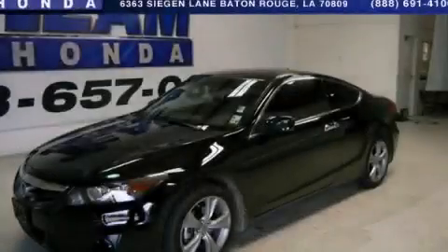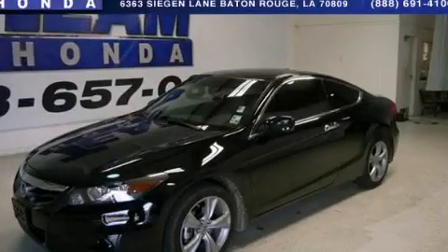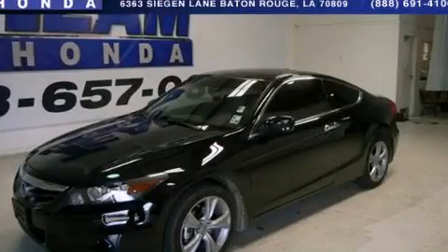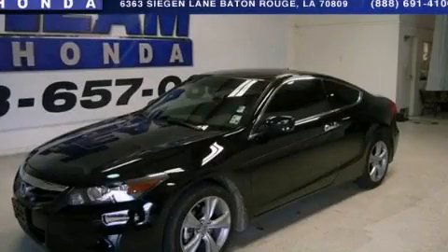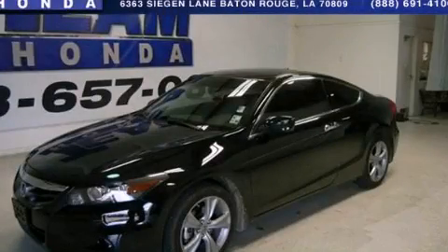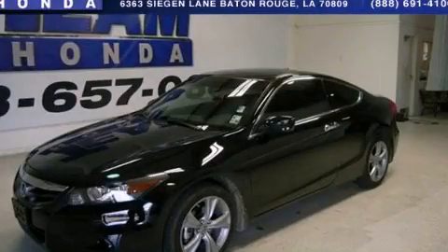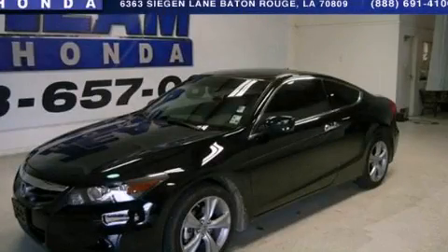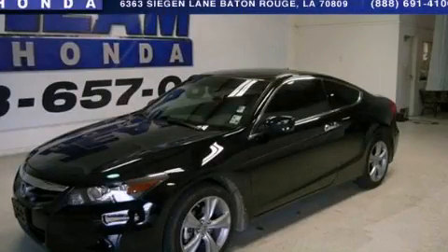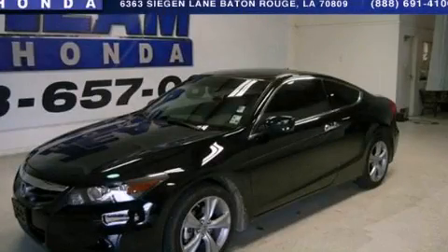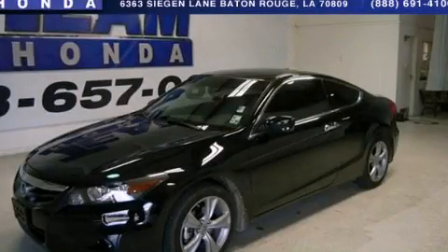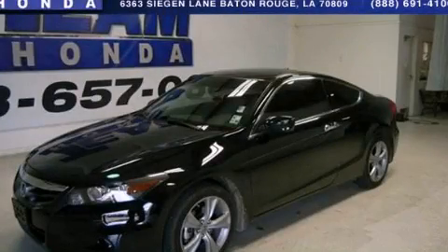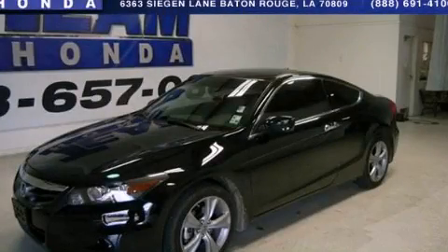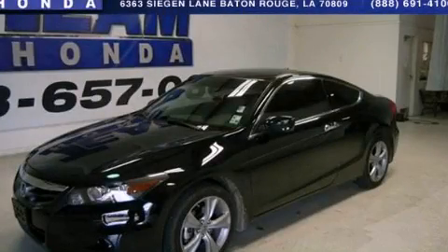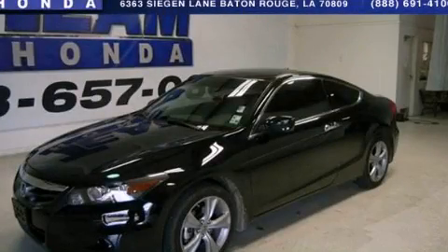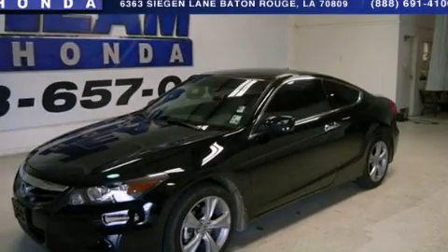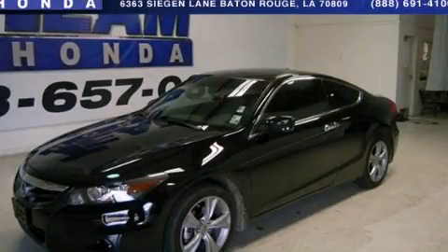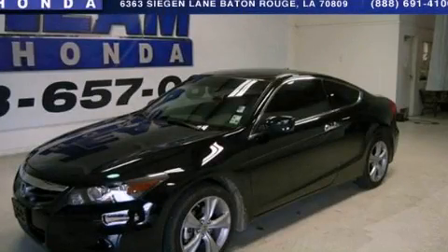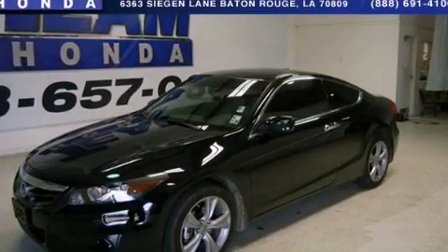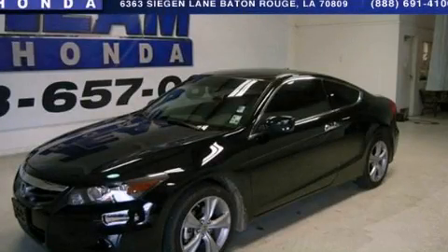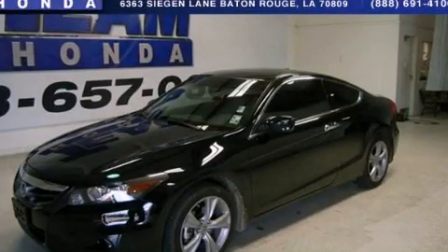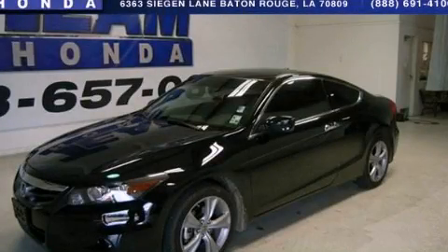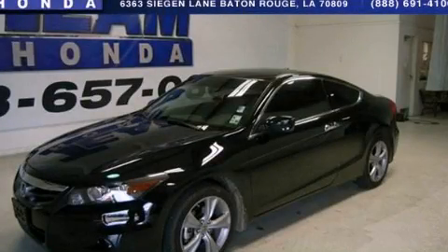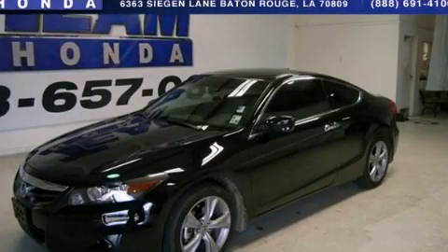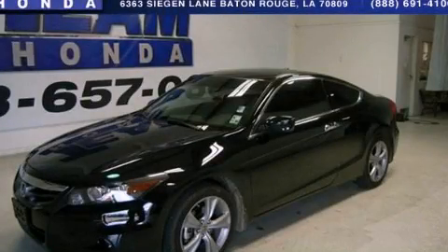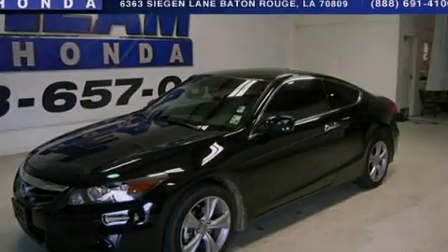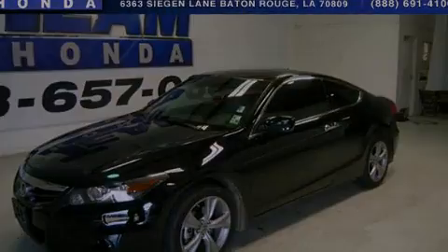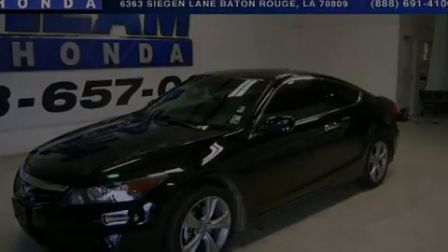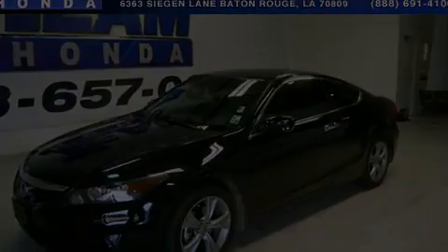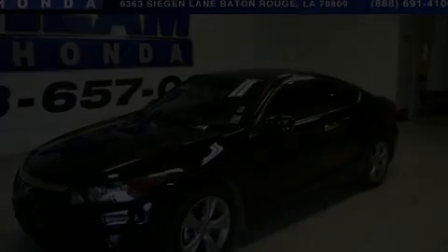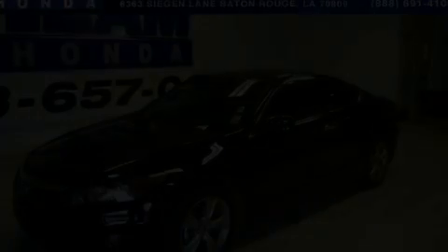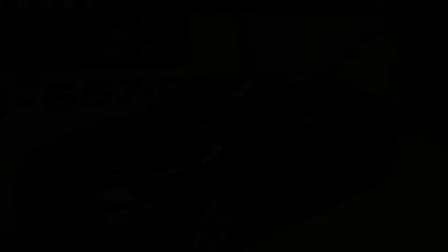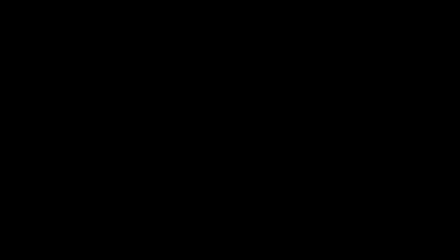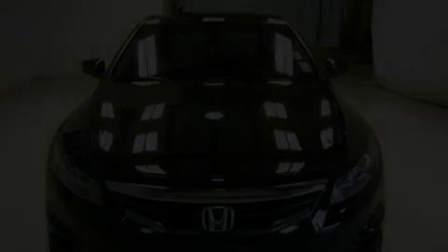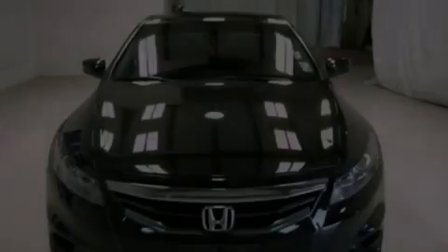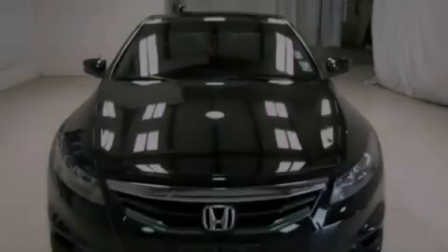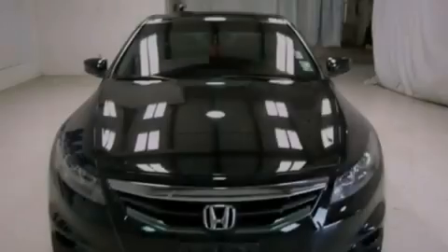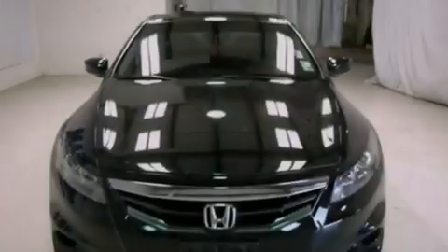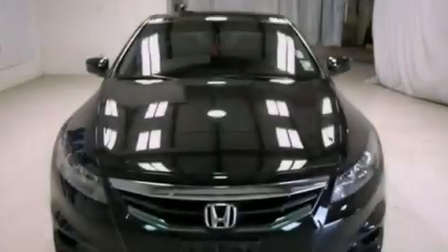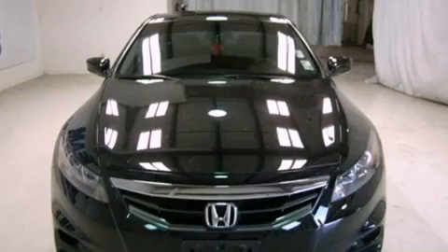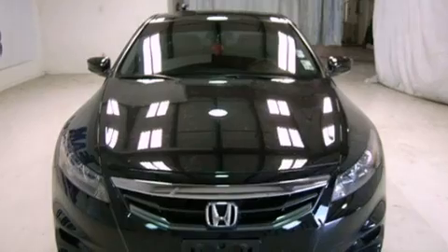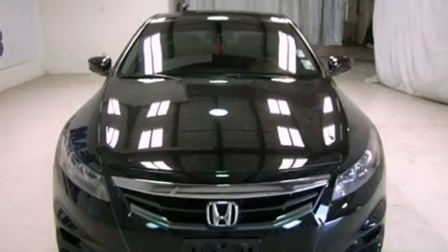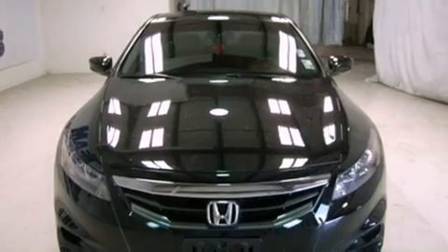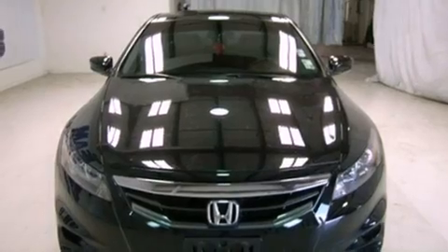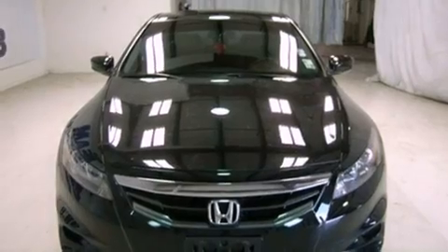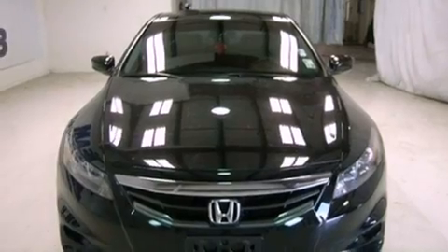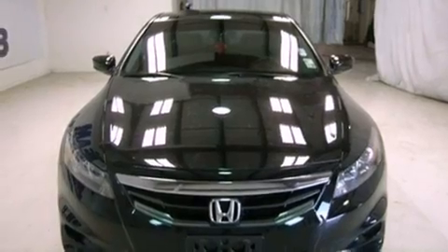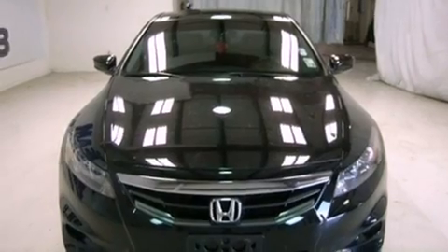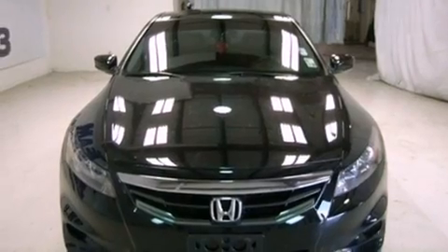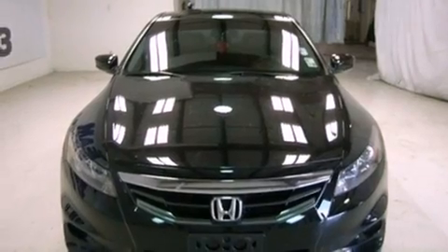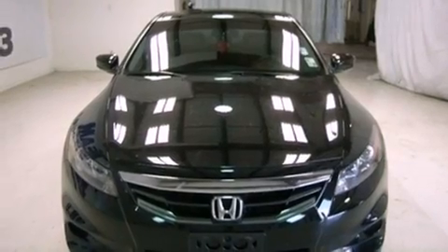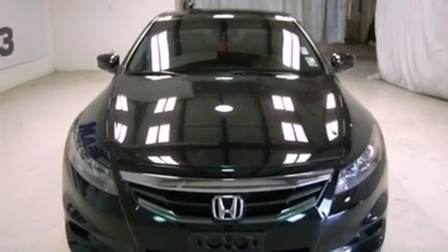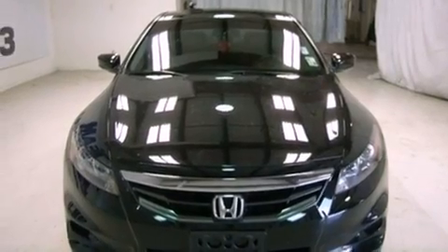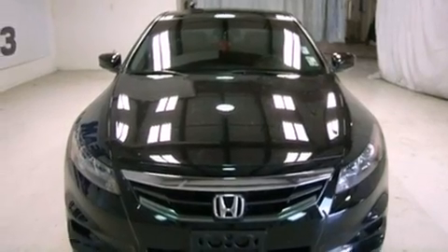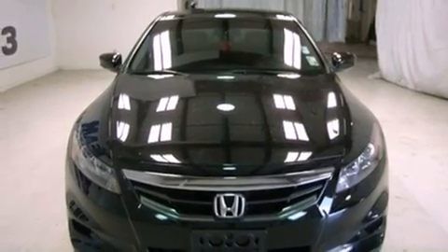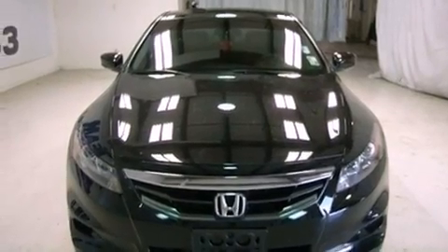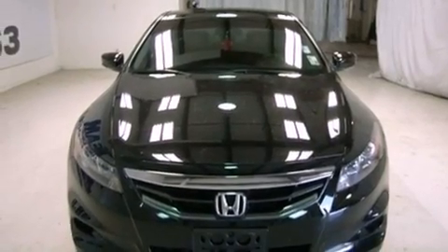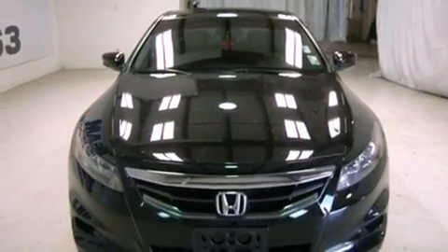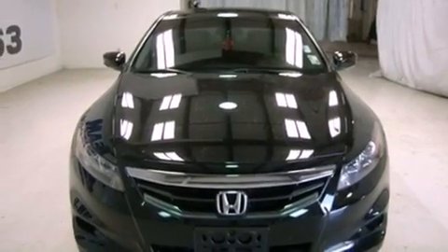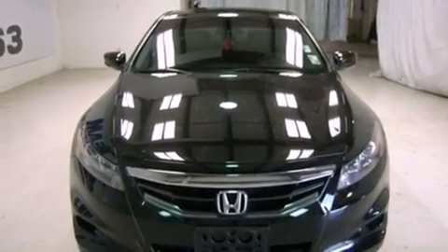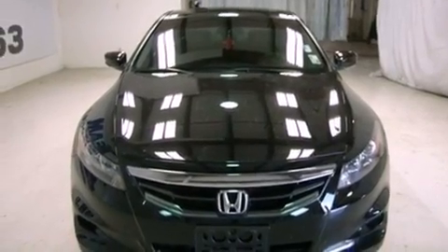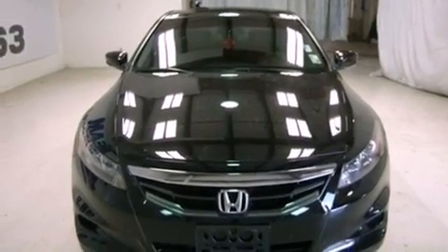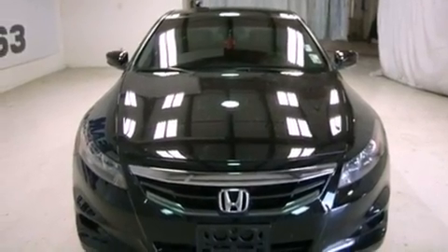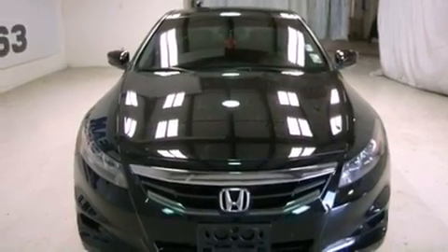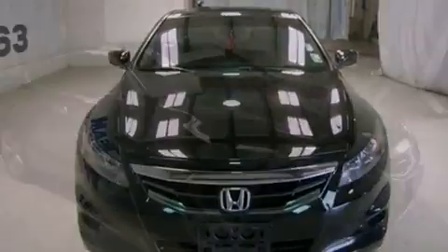This is a 2012 Honda Accord. It has a 3.5-liter six-cylinder engine and a five-speed automatic transmission.